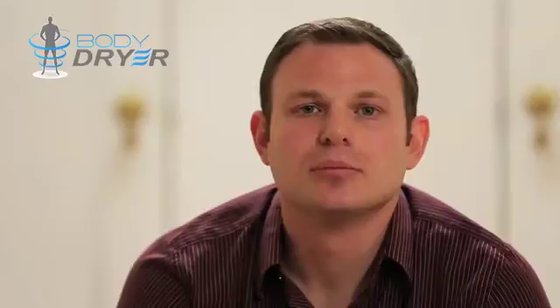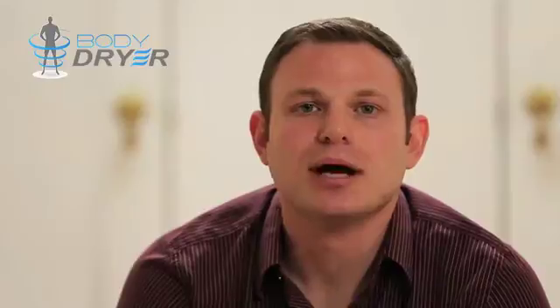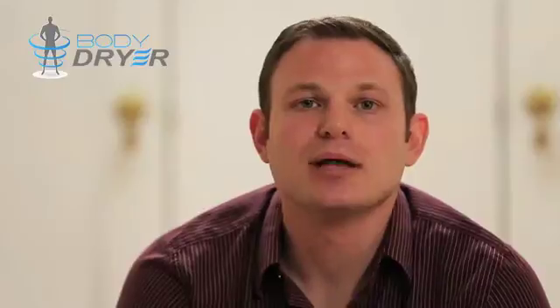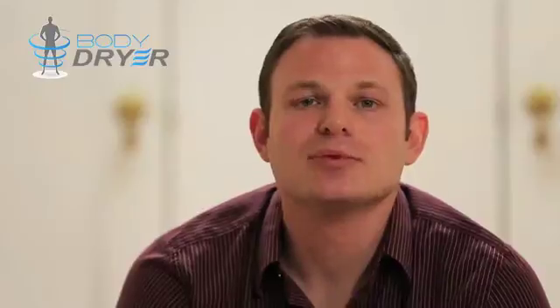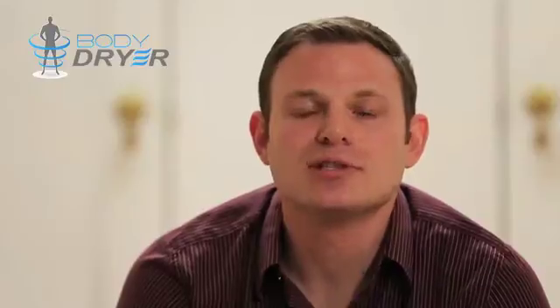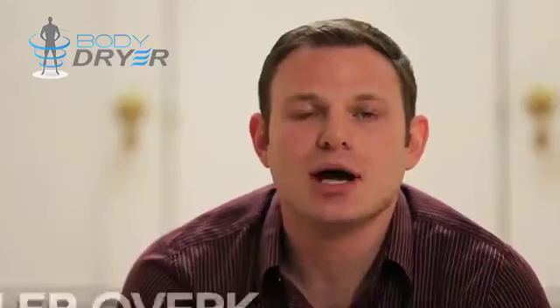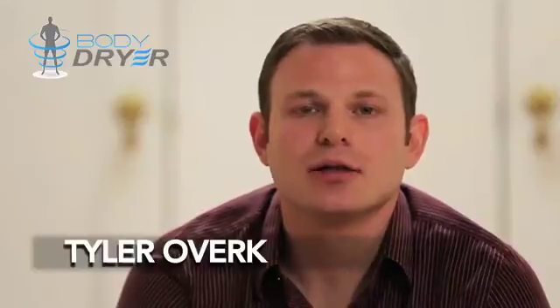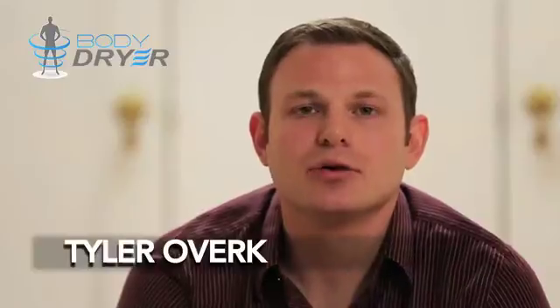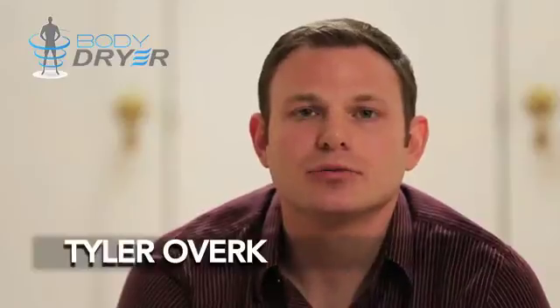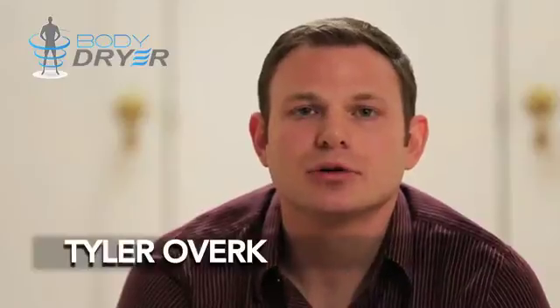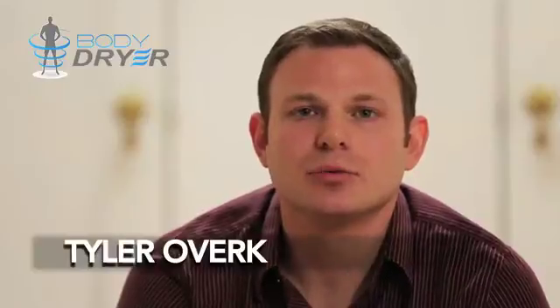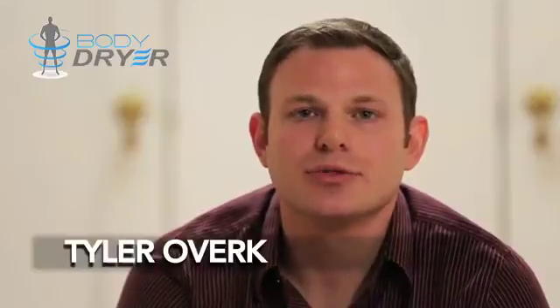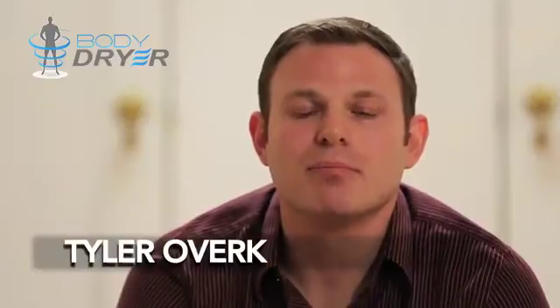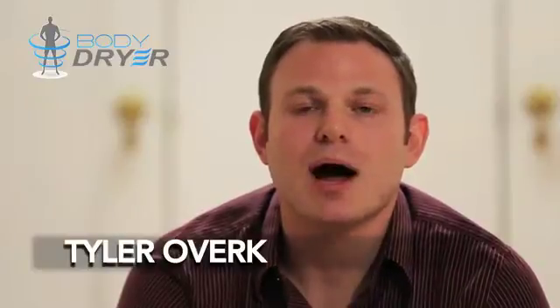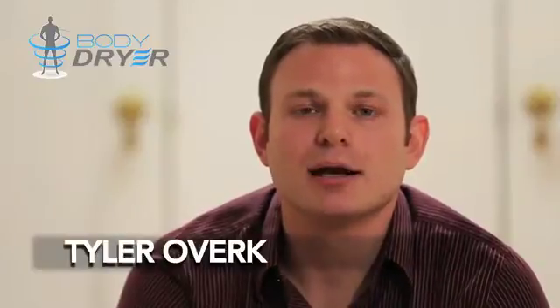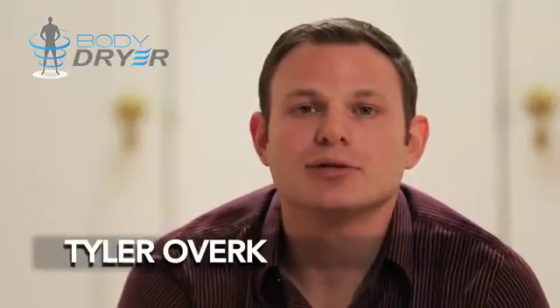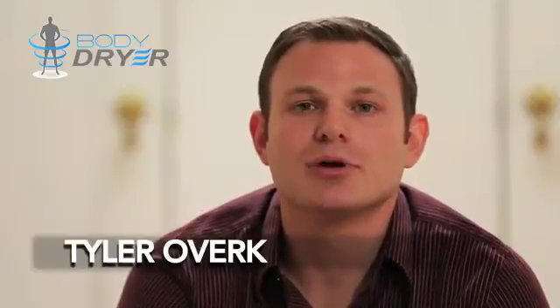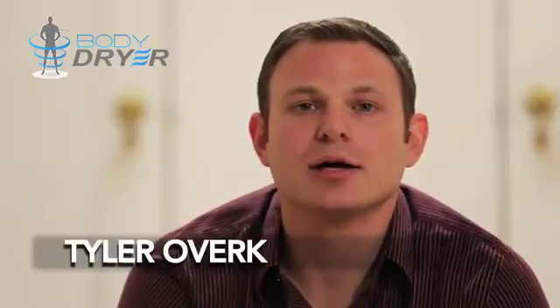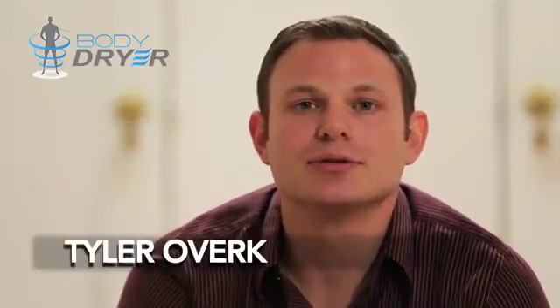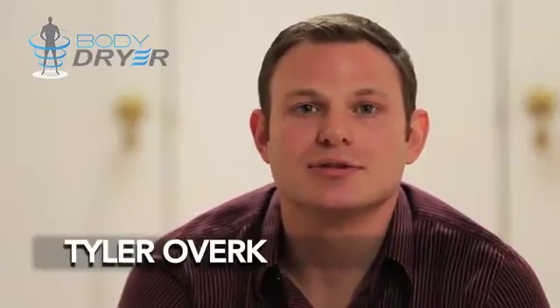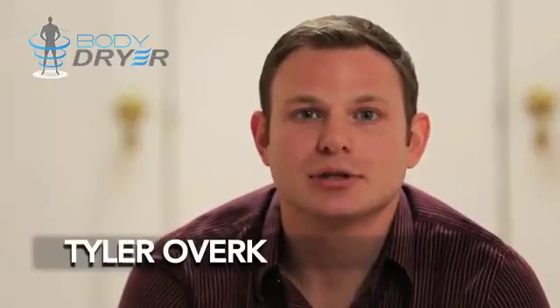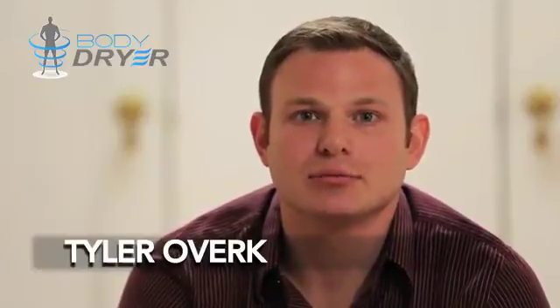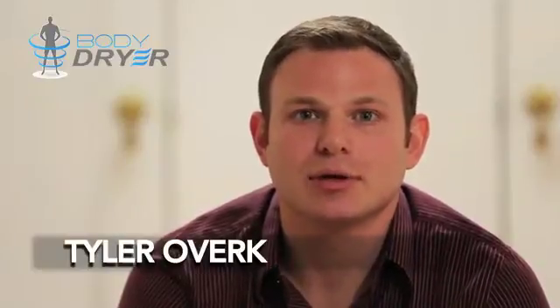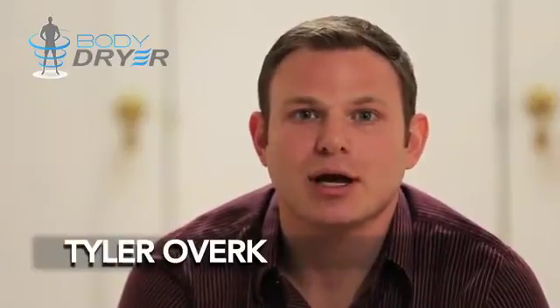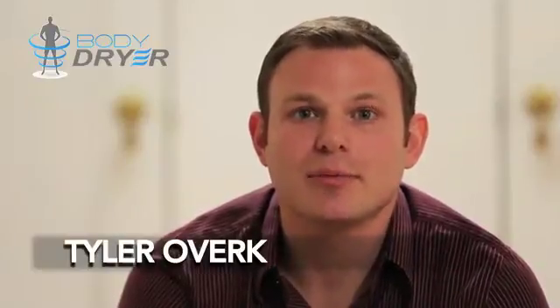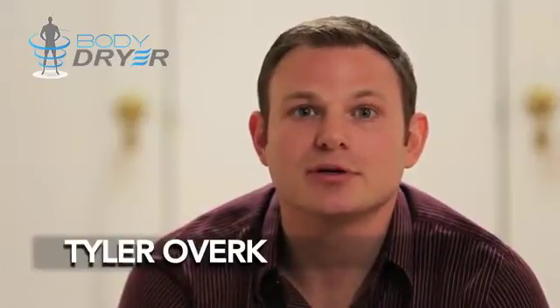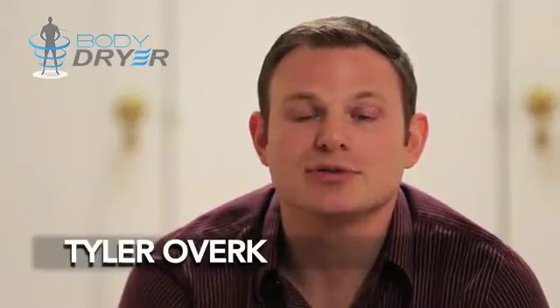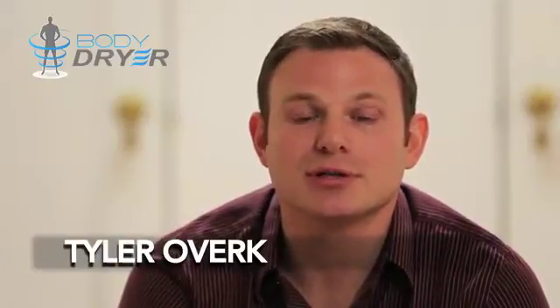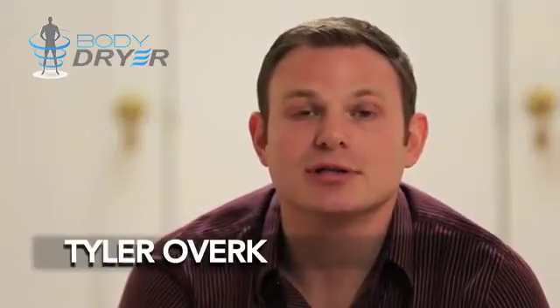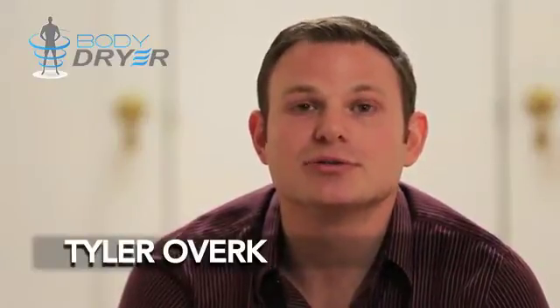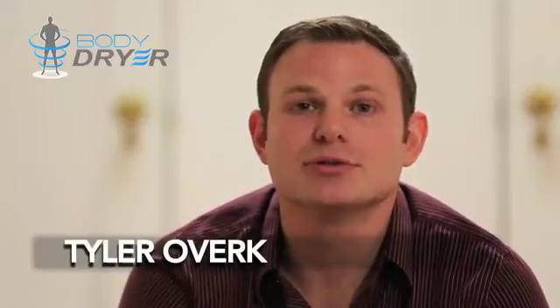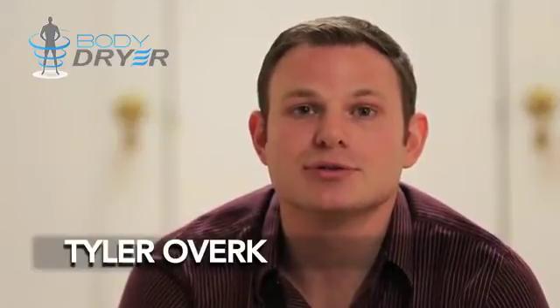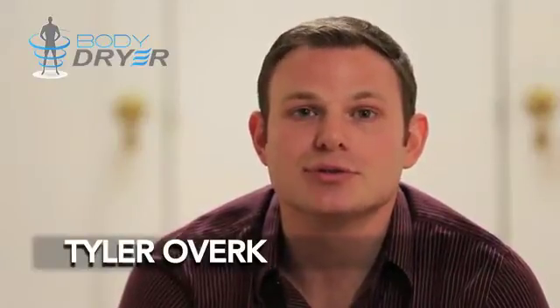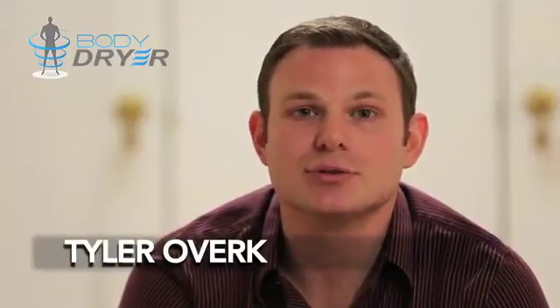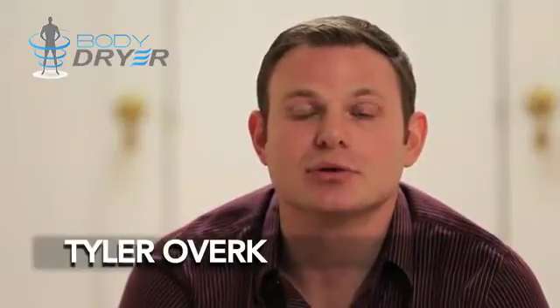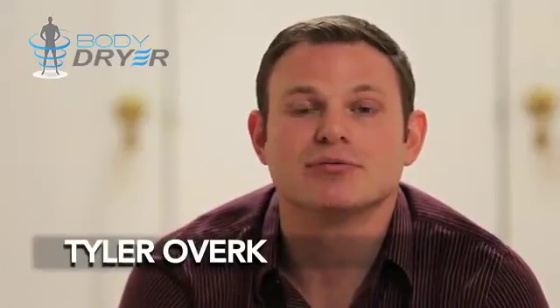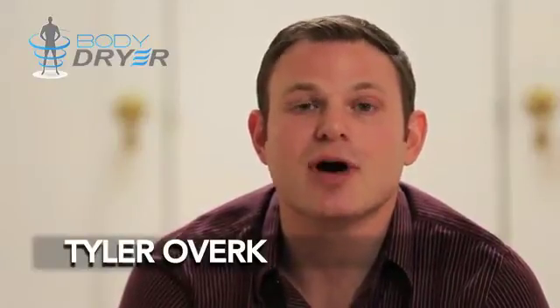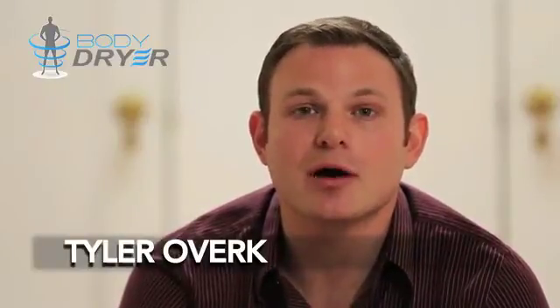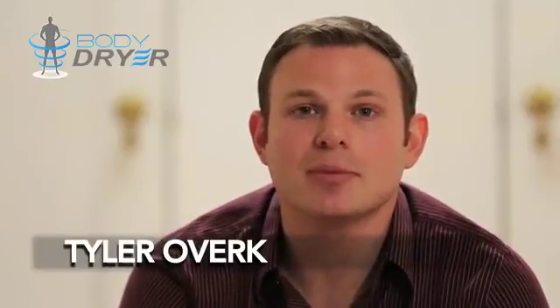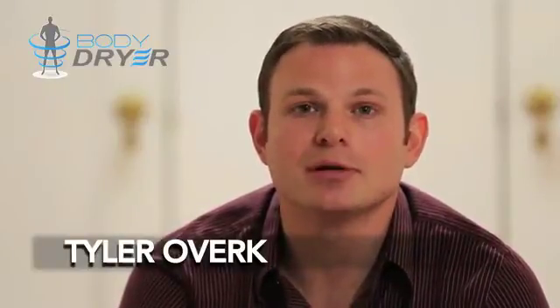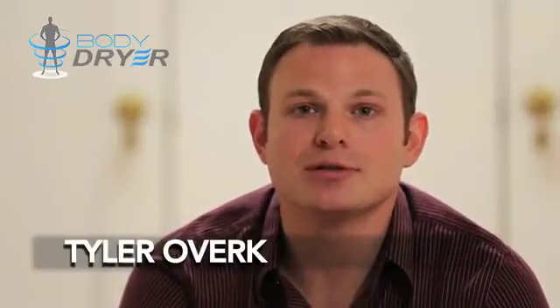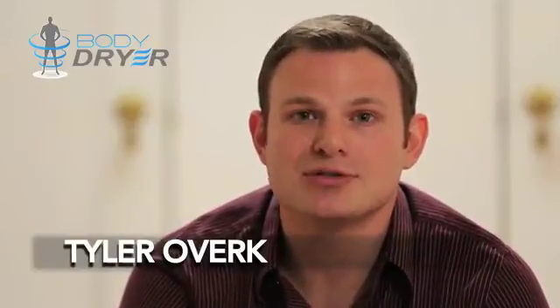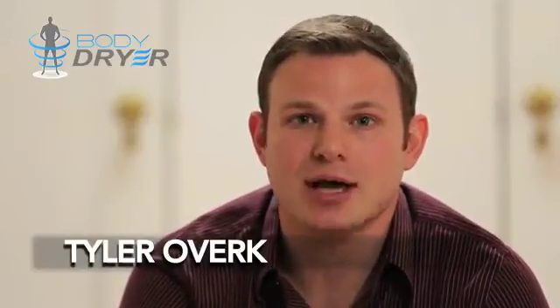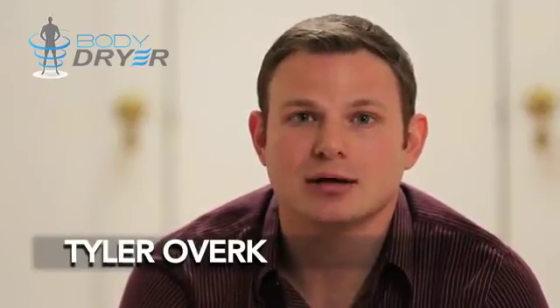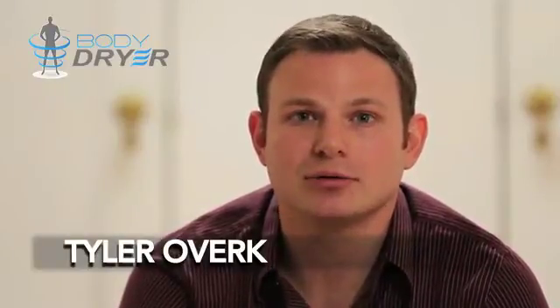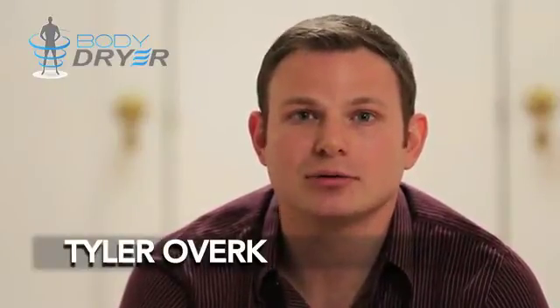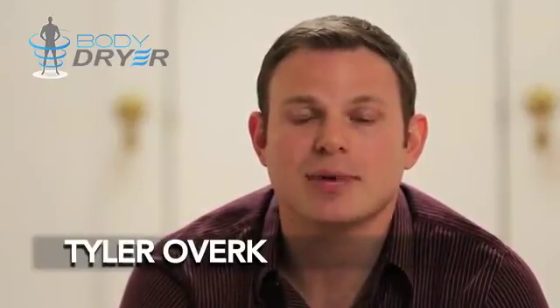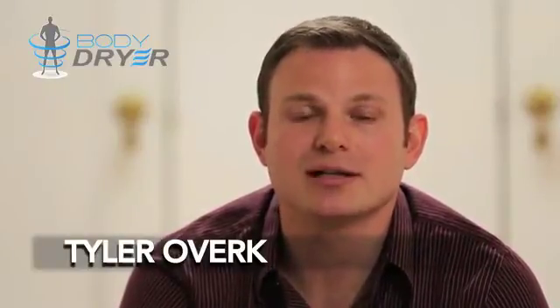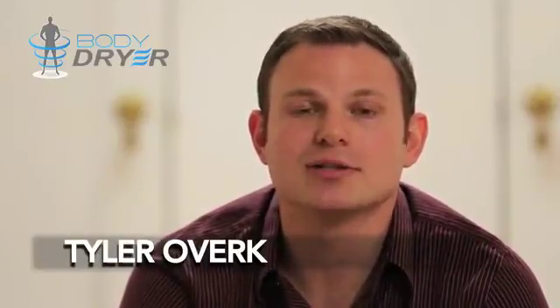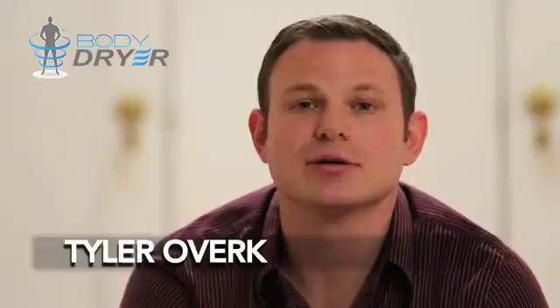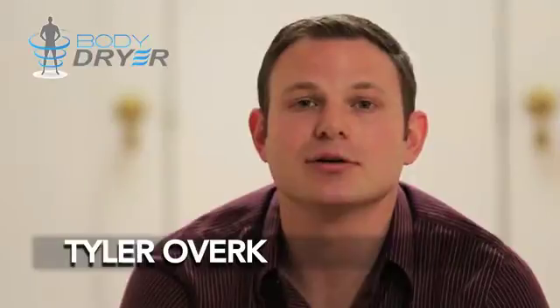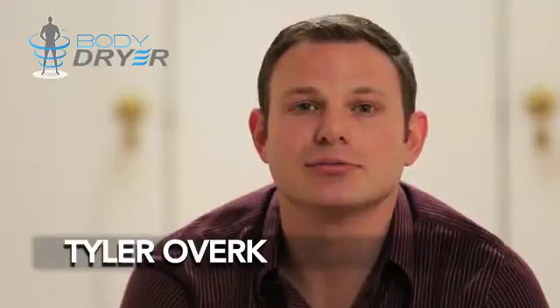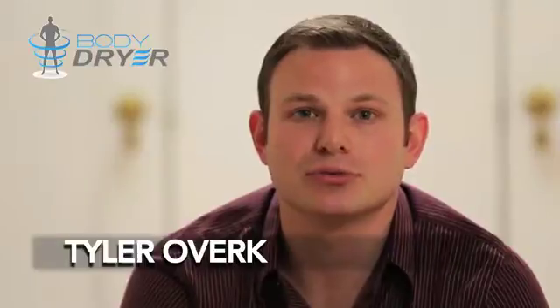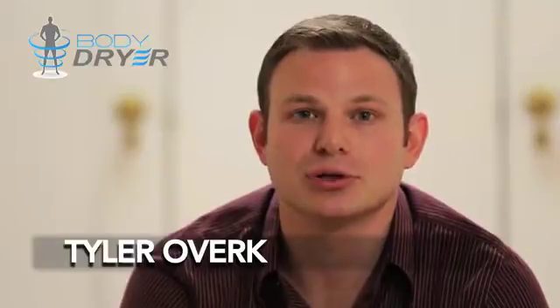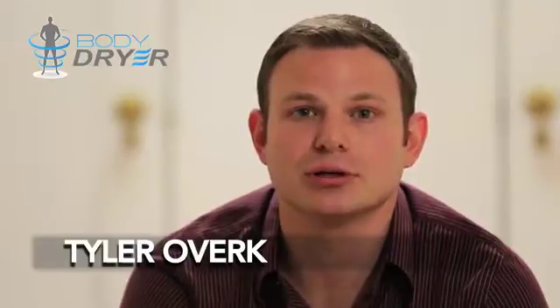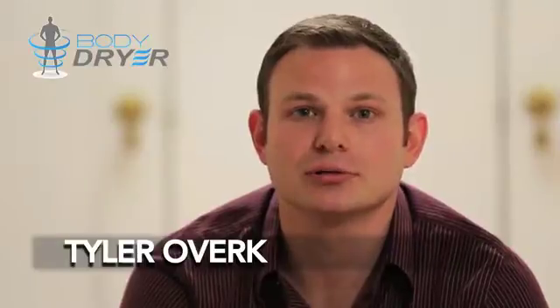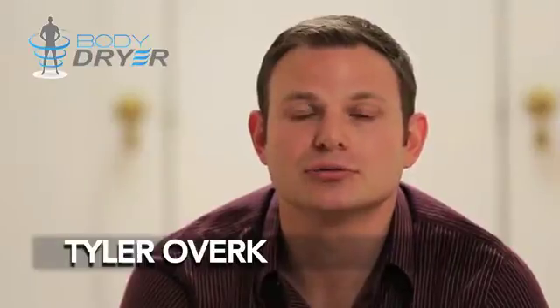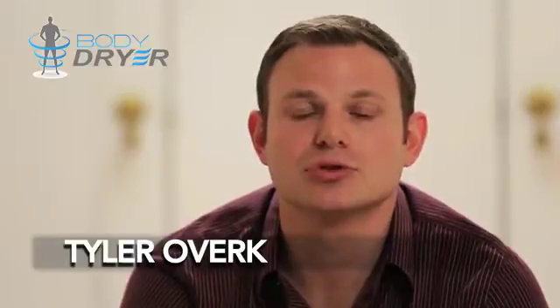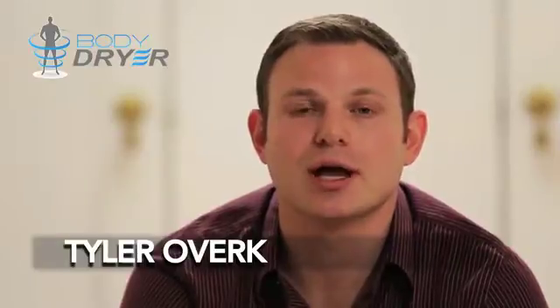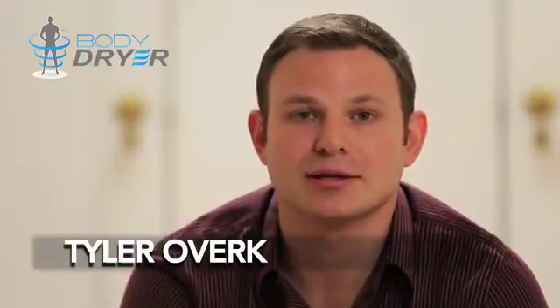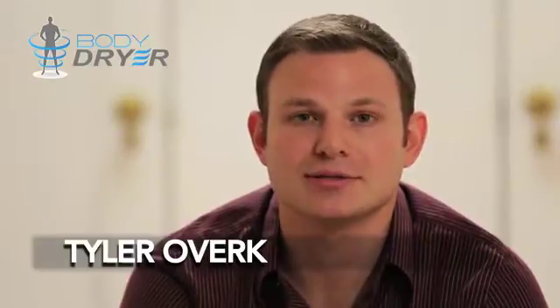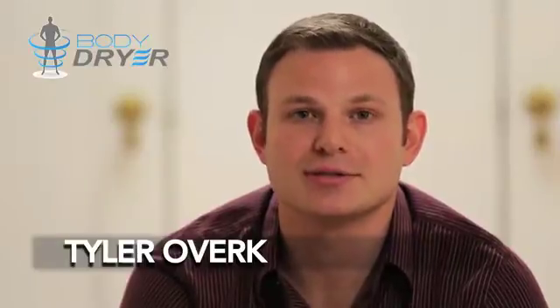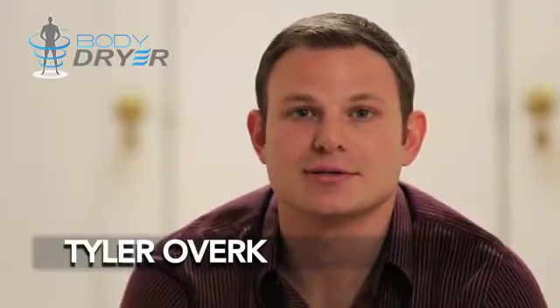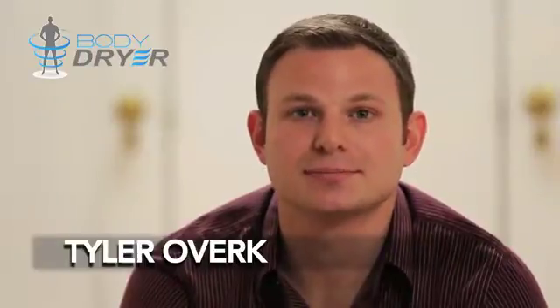My name is Tyler Overk with the BodyDryer team and I'm here to introduce you to an environmentally sound, bacteria-free drying system.